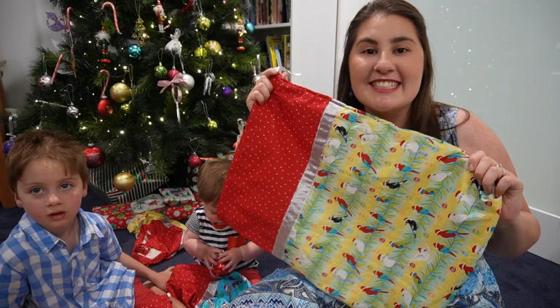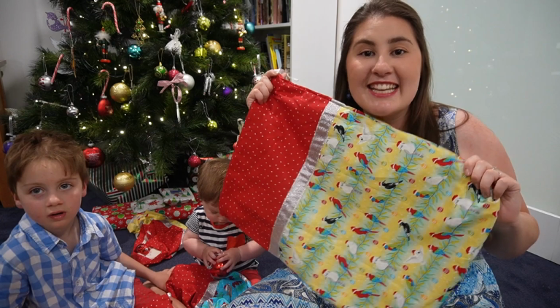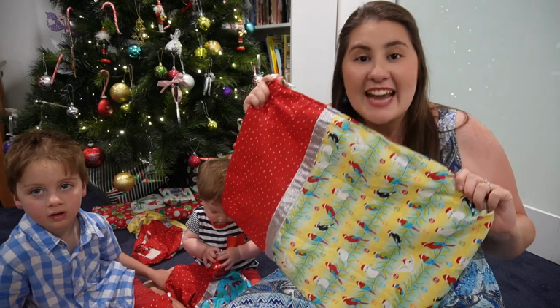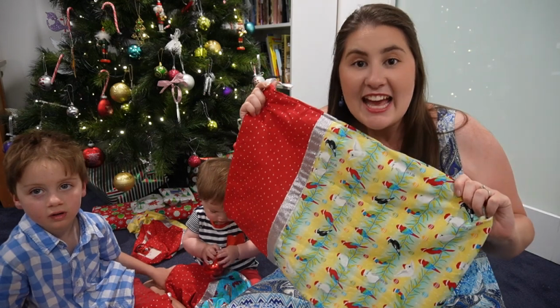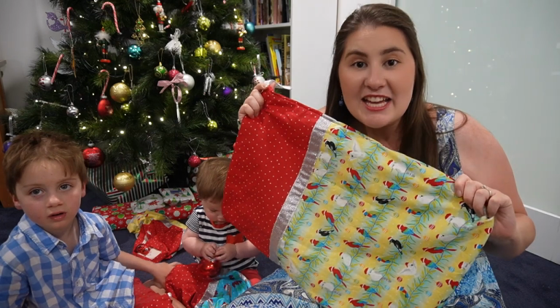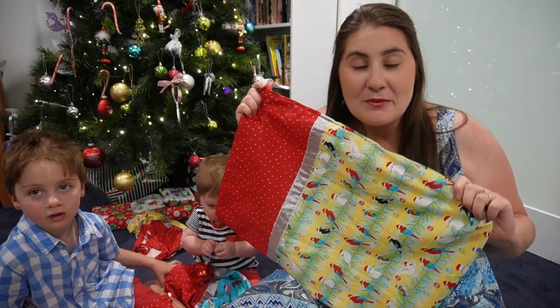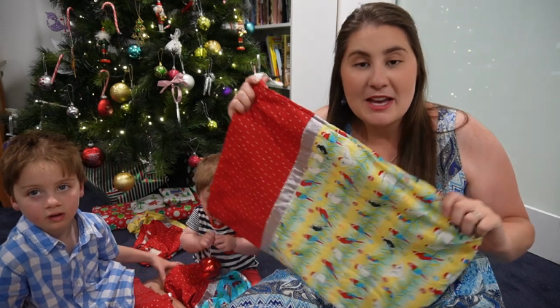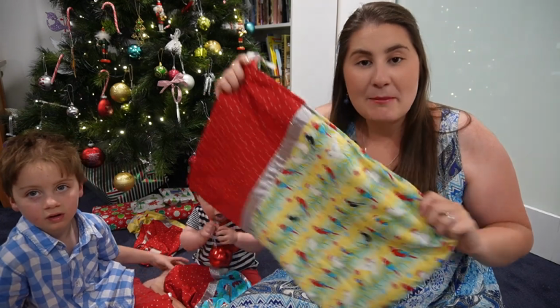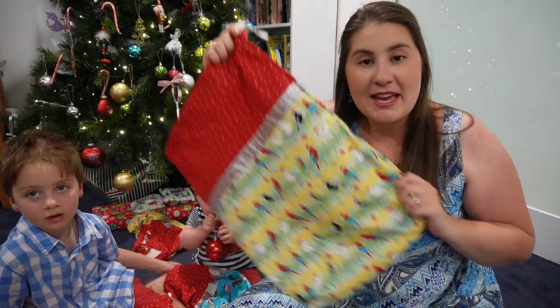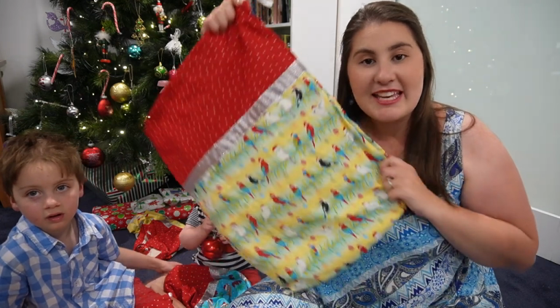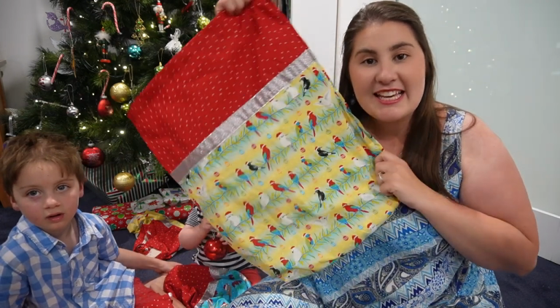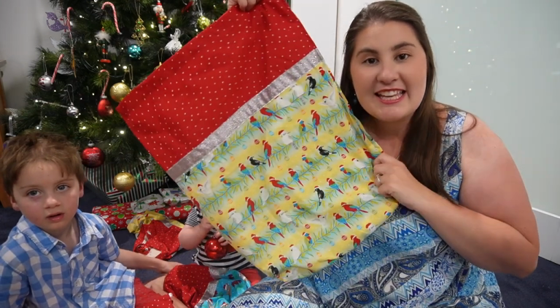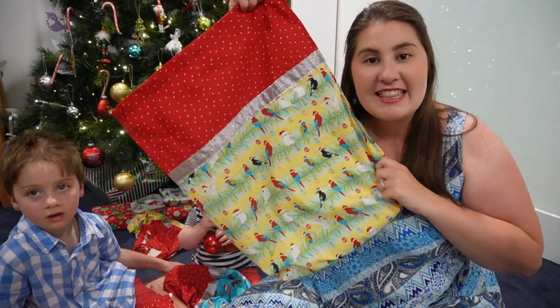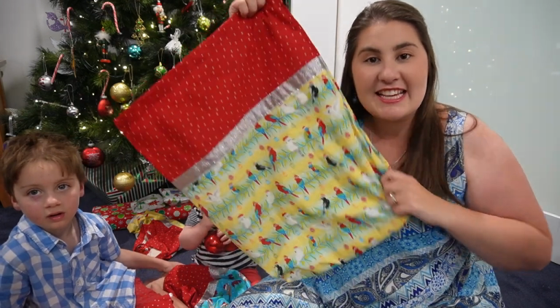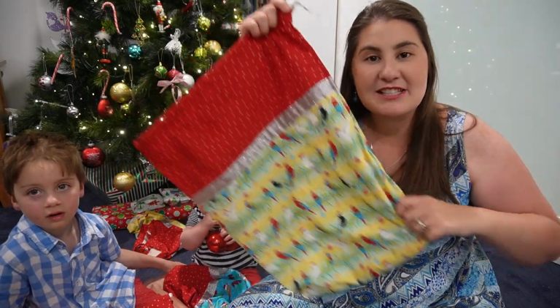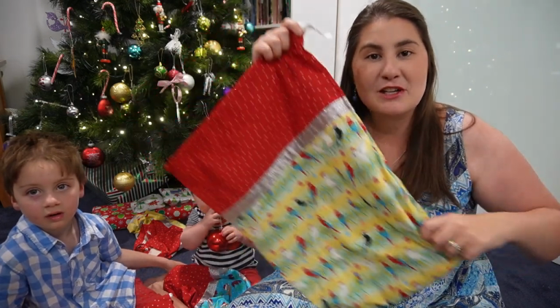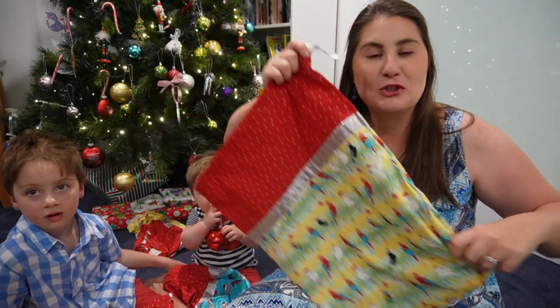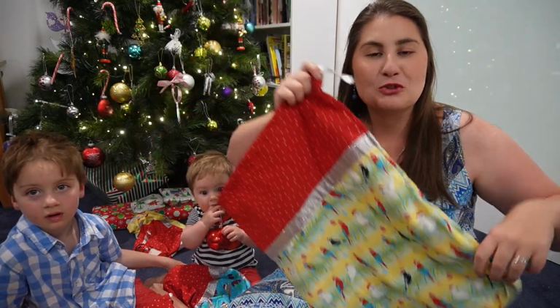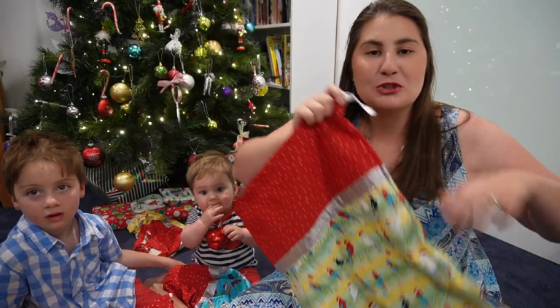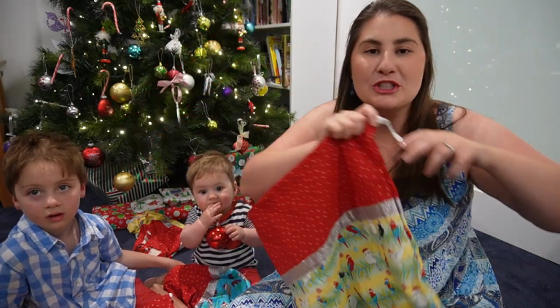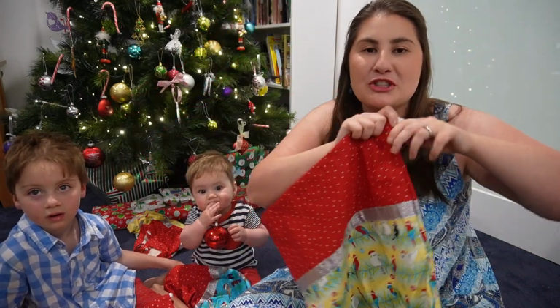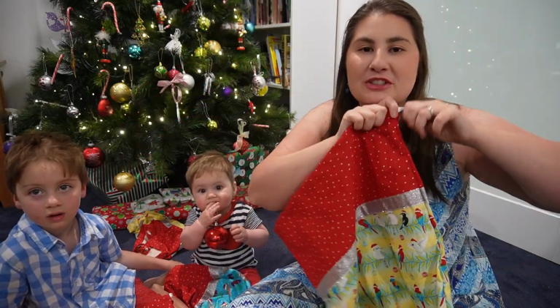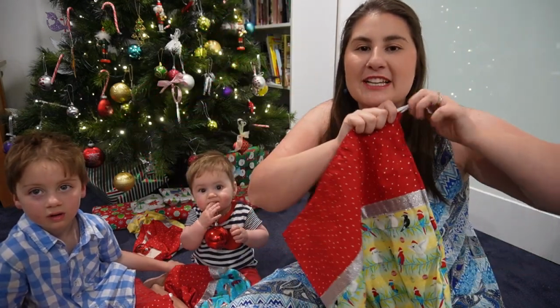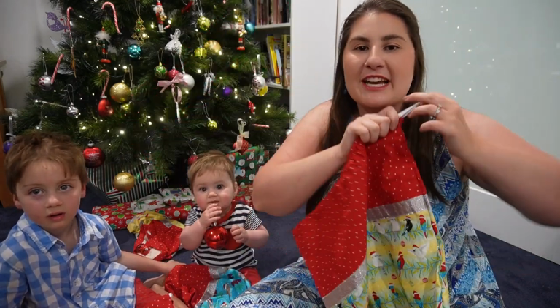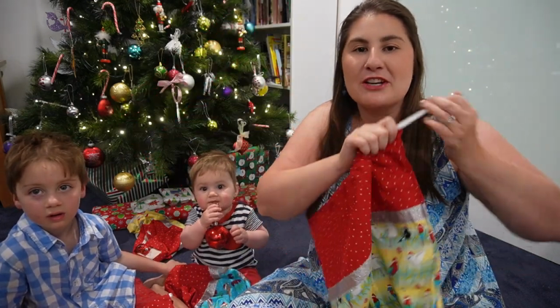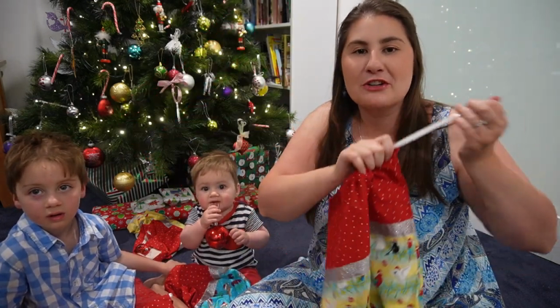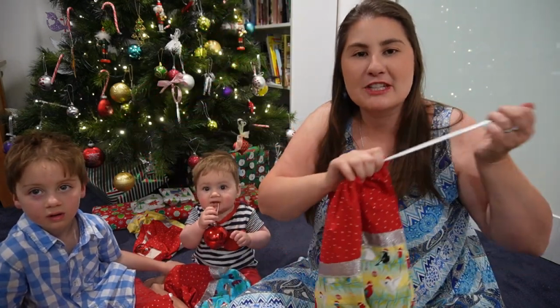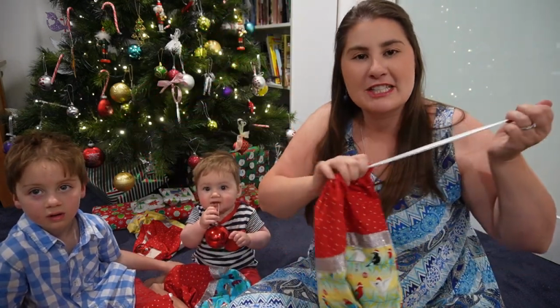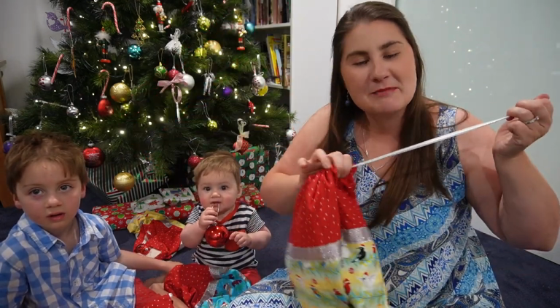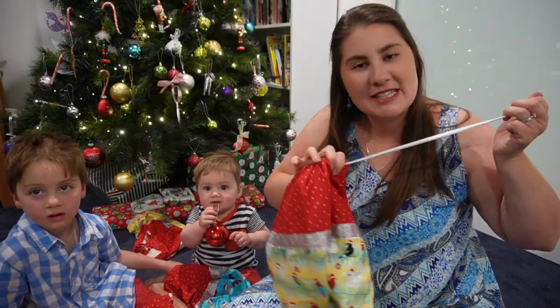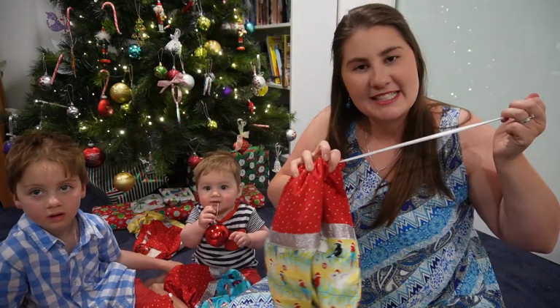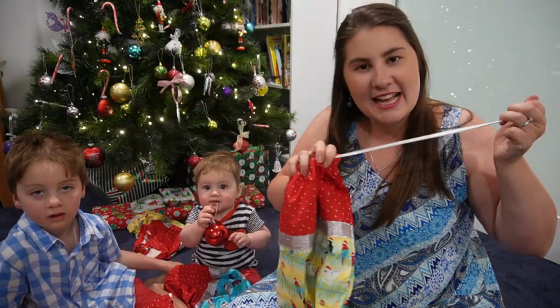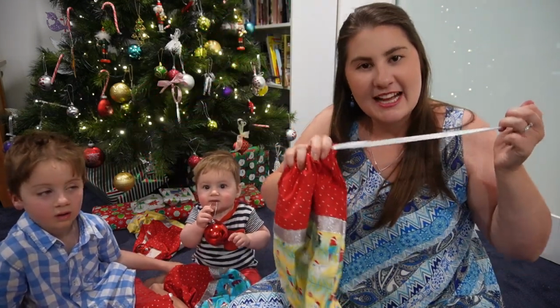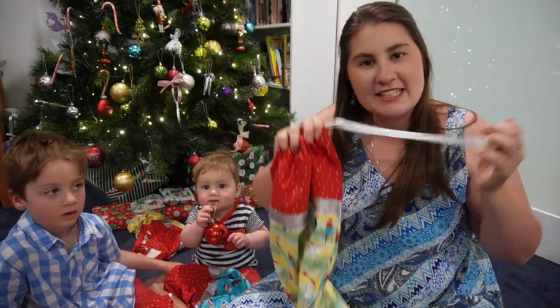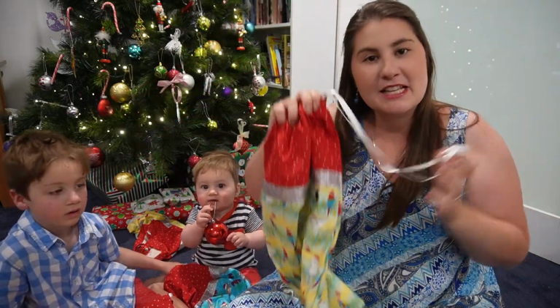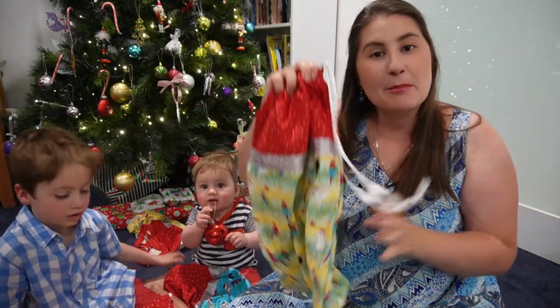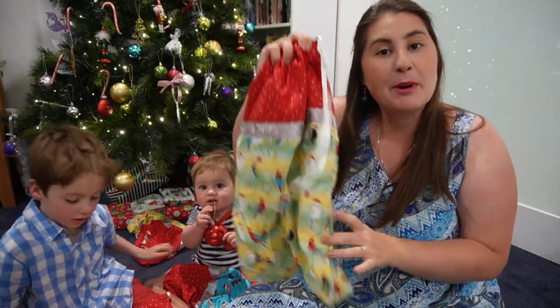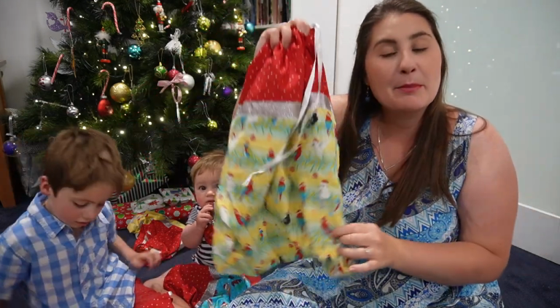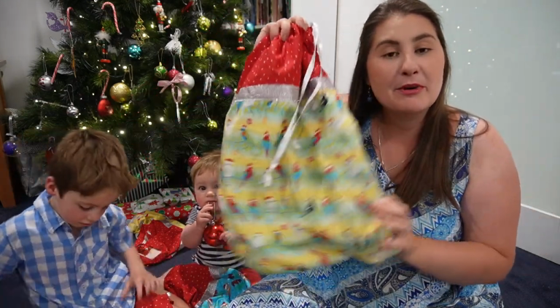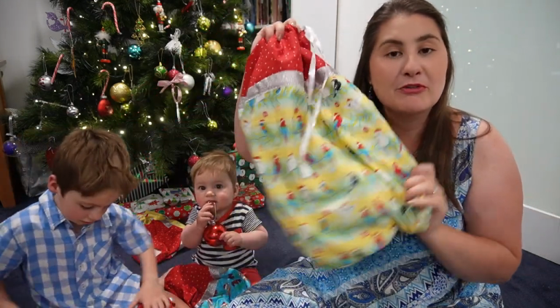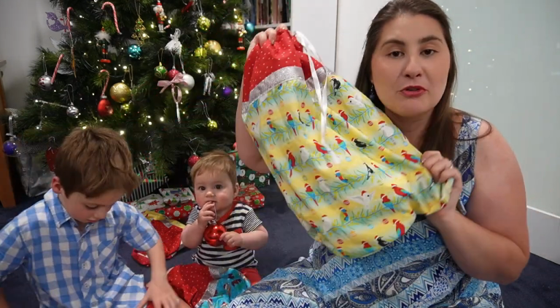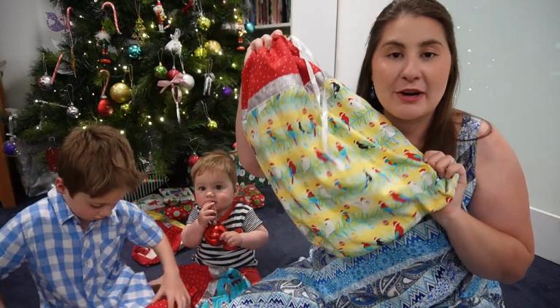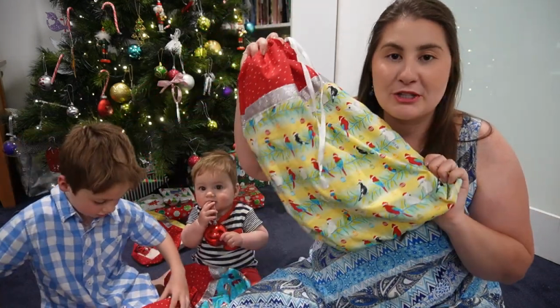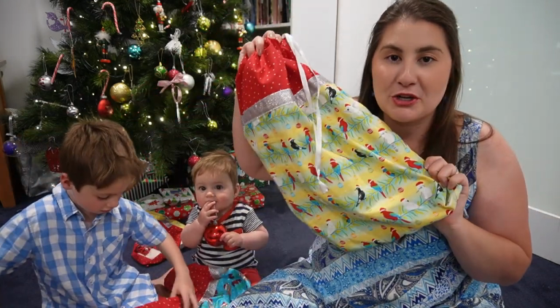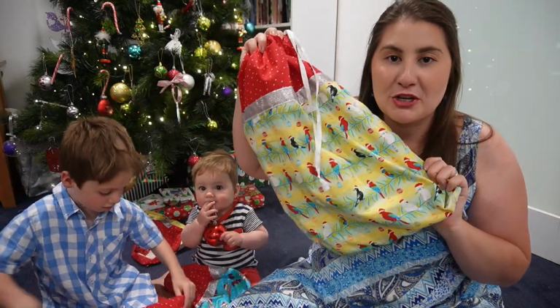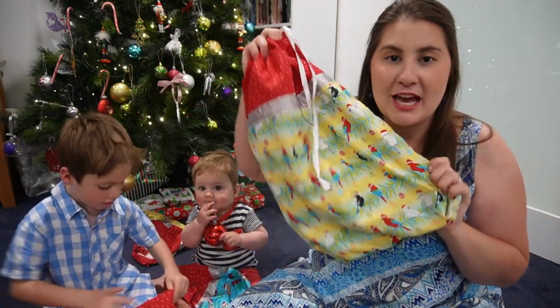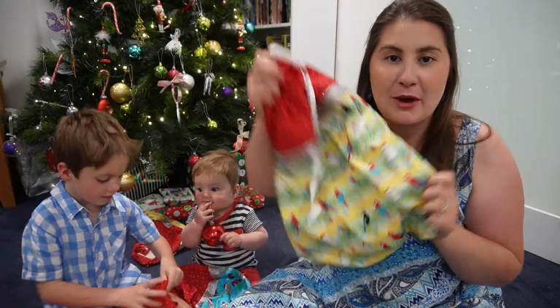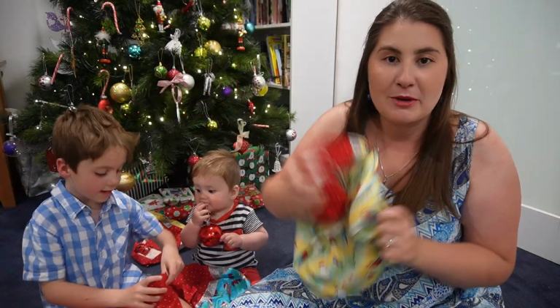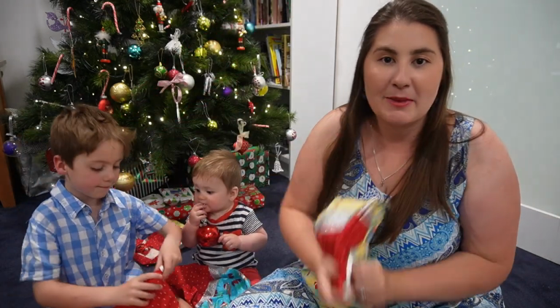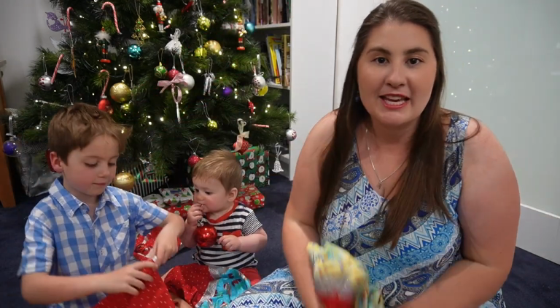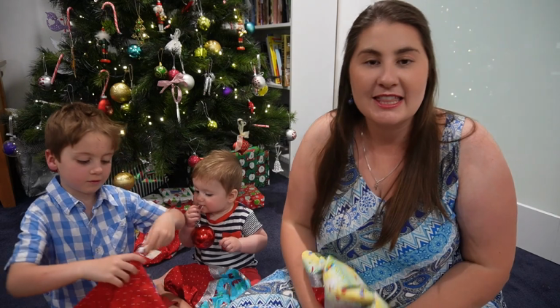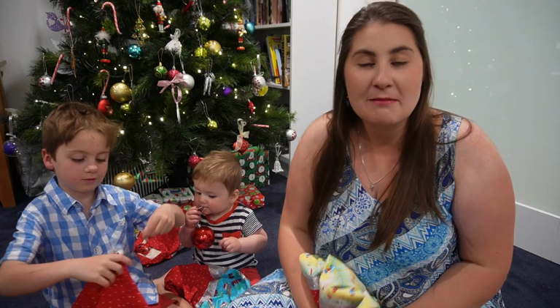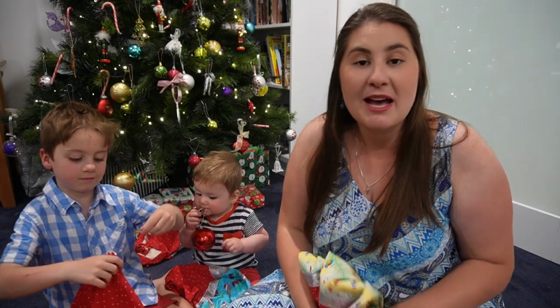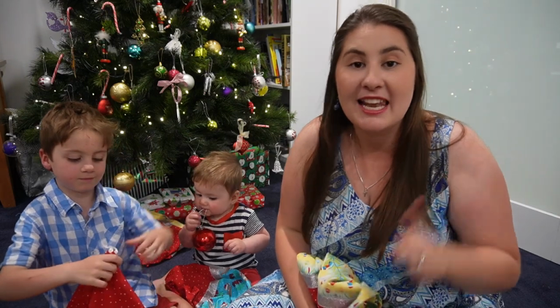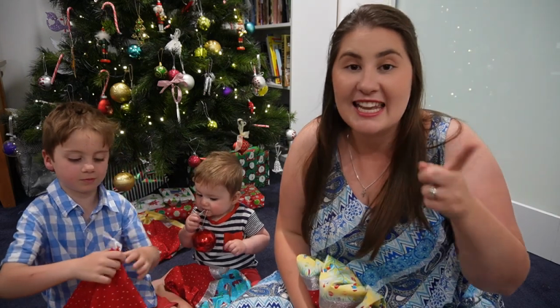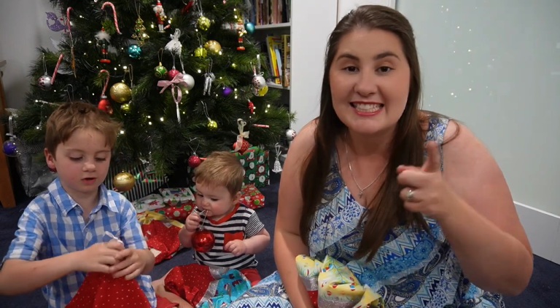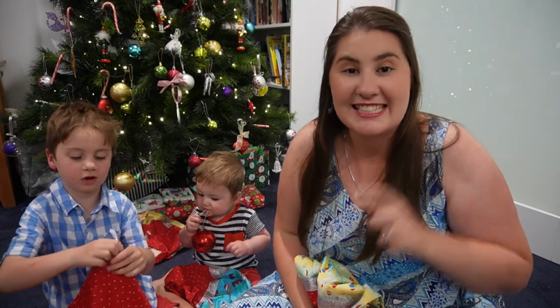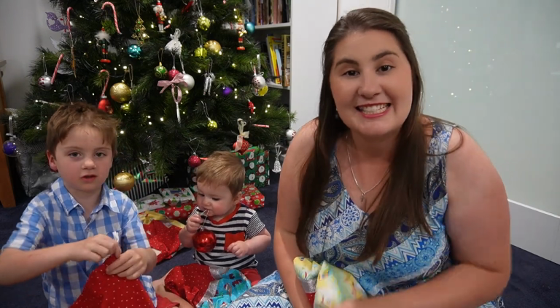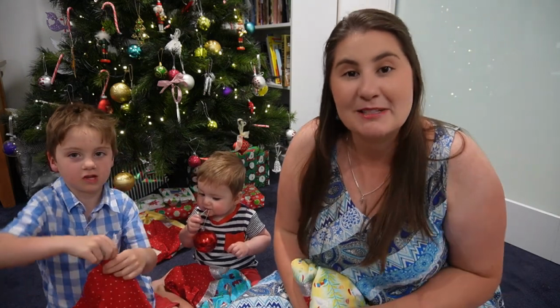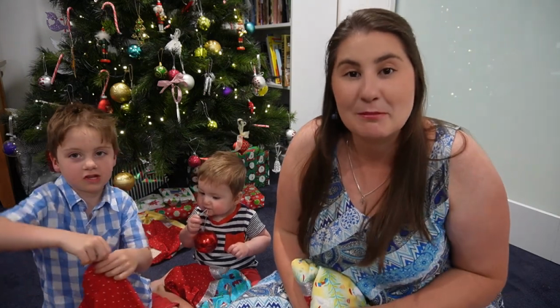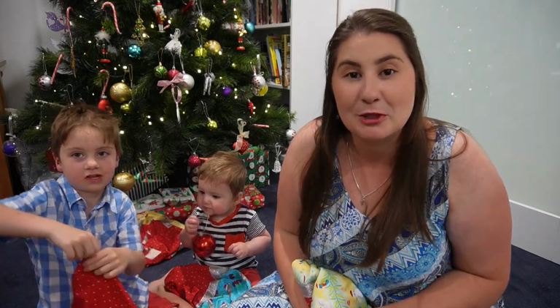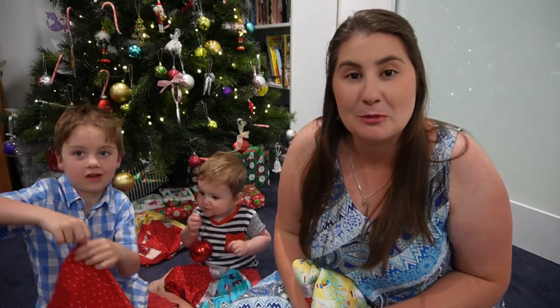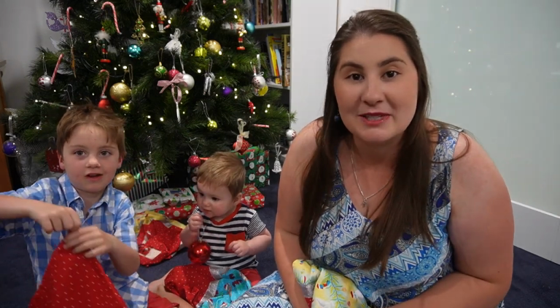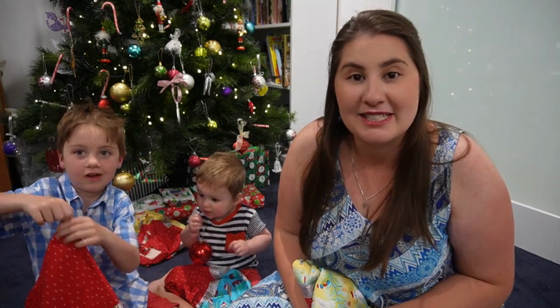Today we are making these drawstring Christmas sacks, but before I show you how we make them, let's see some bloopers.